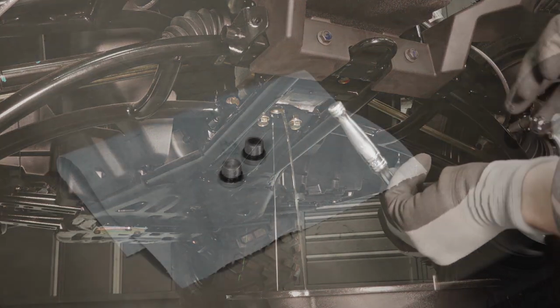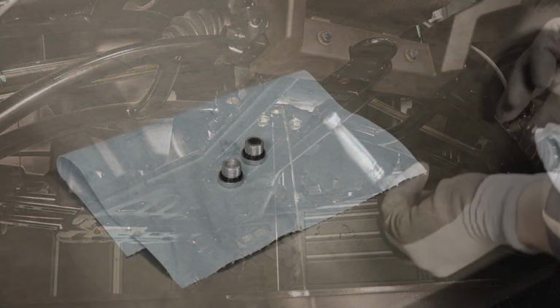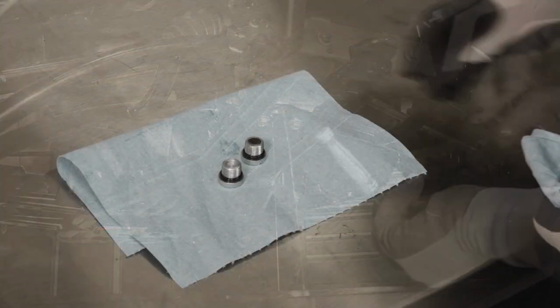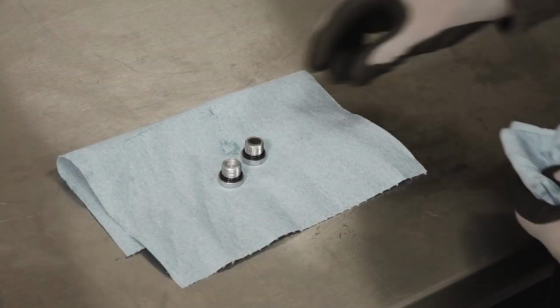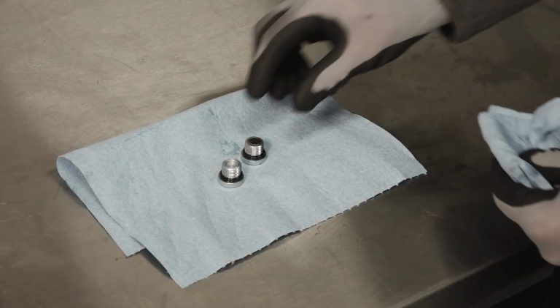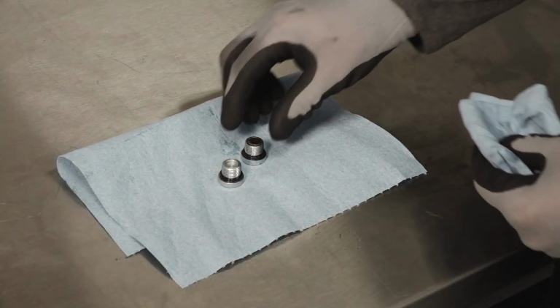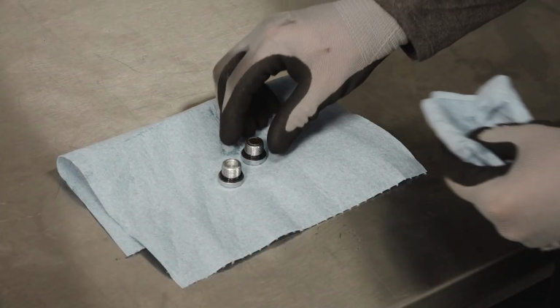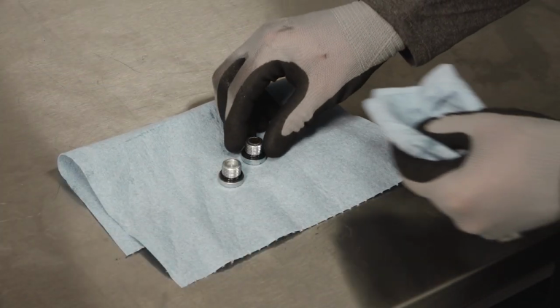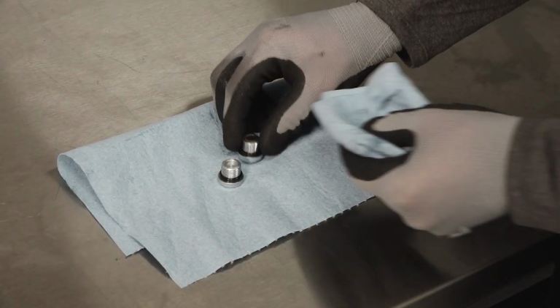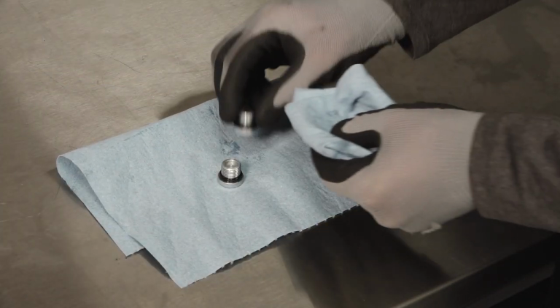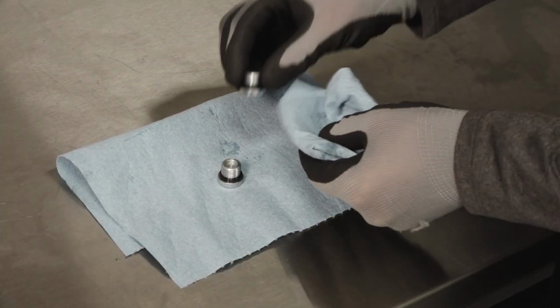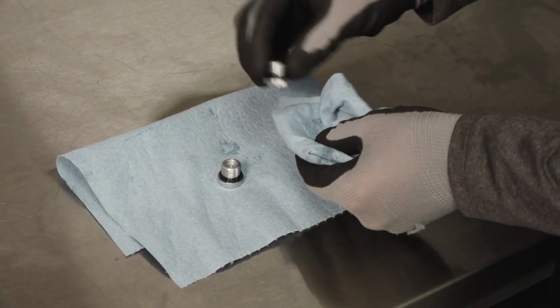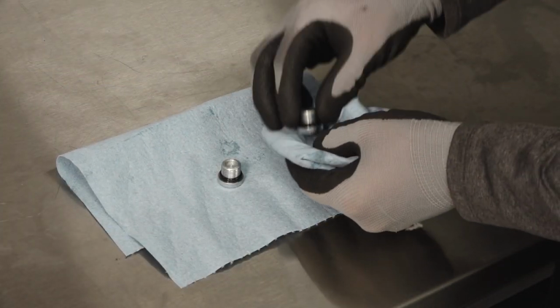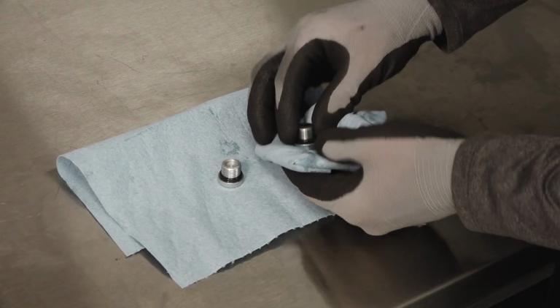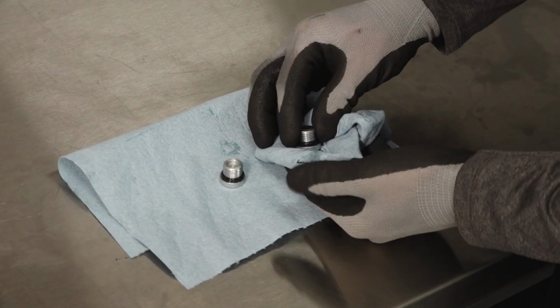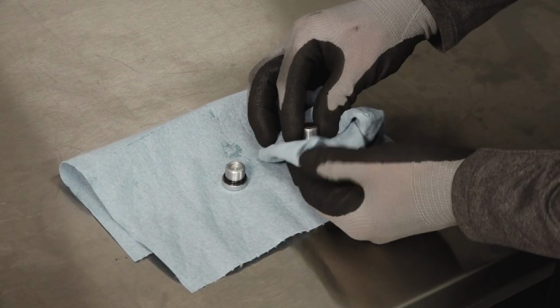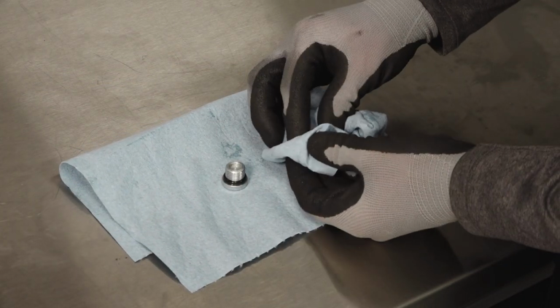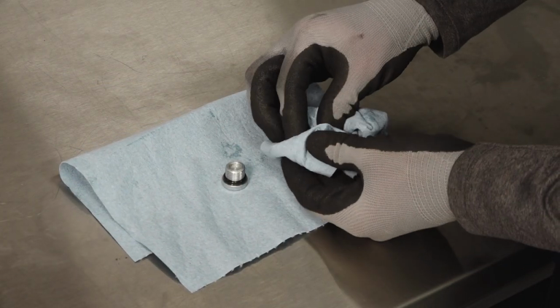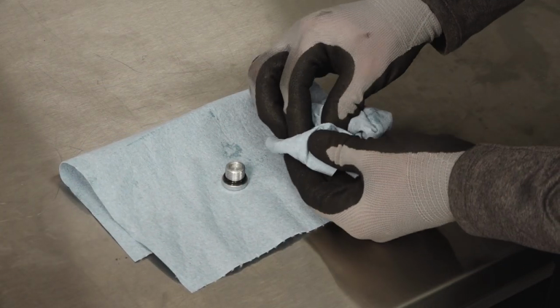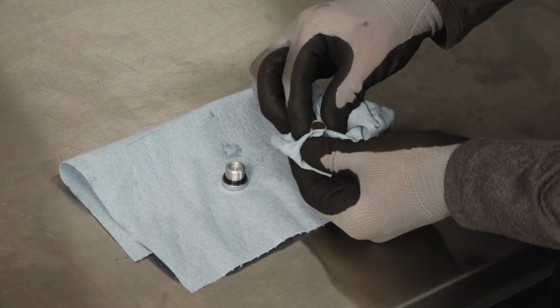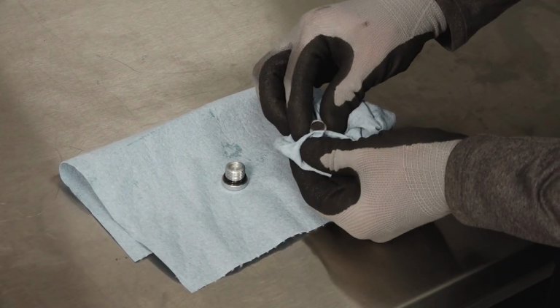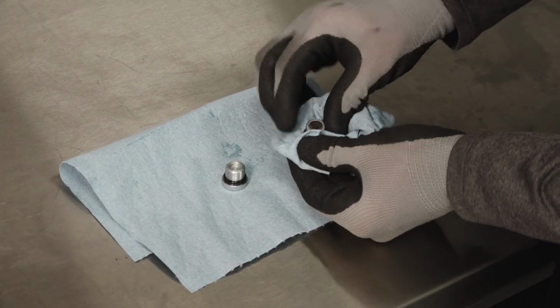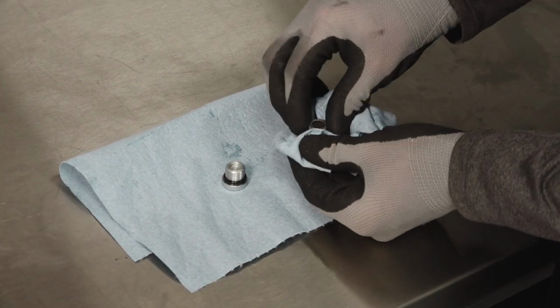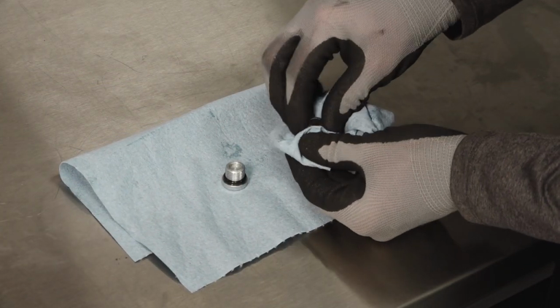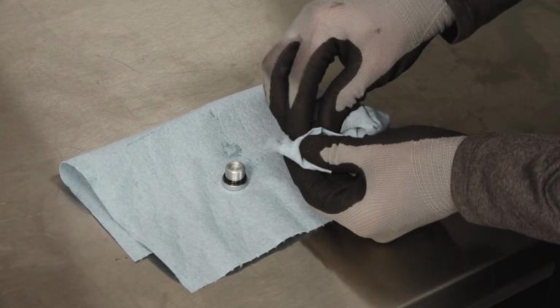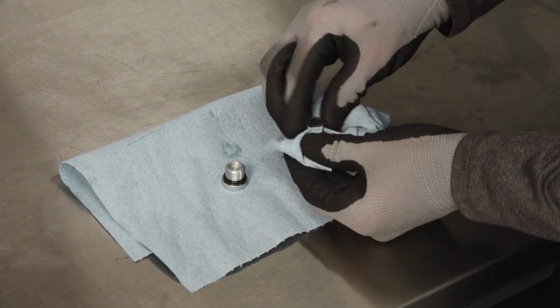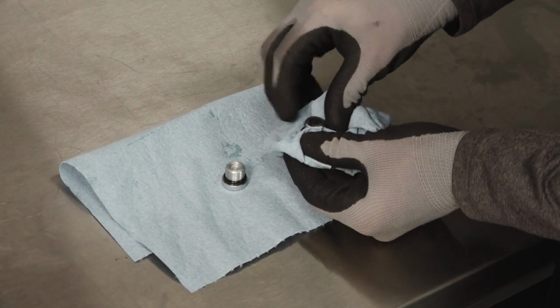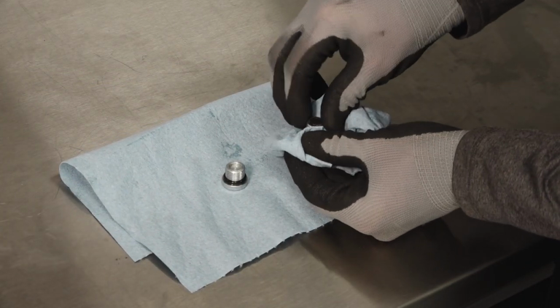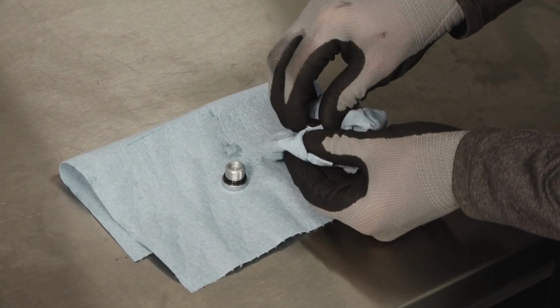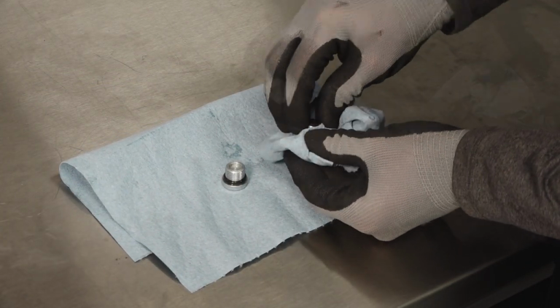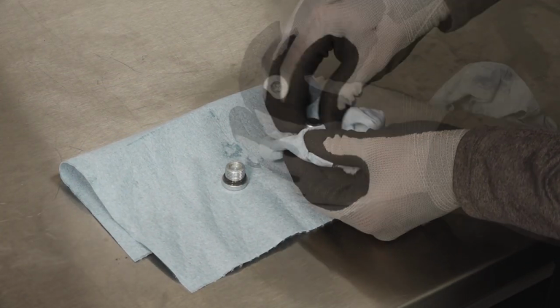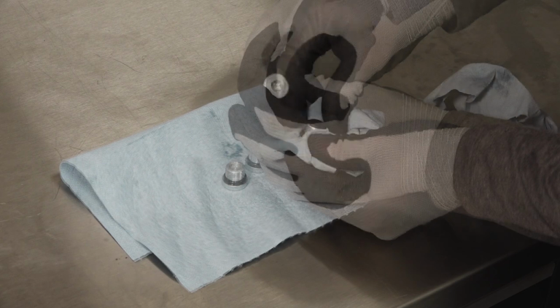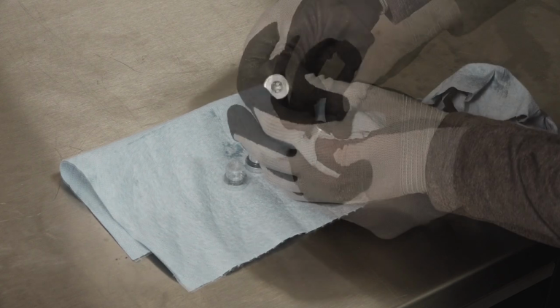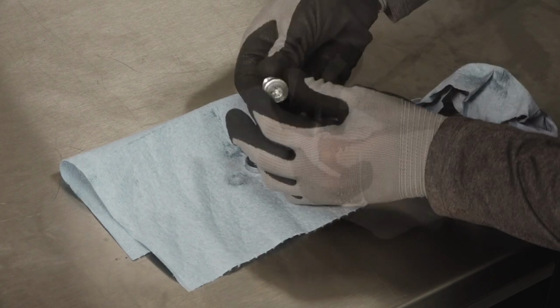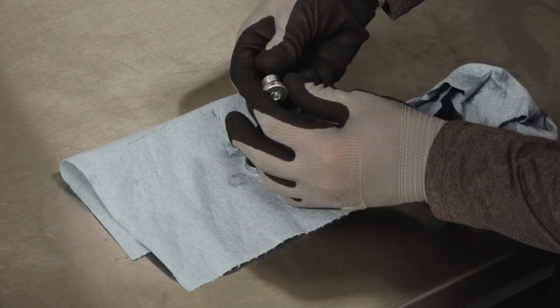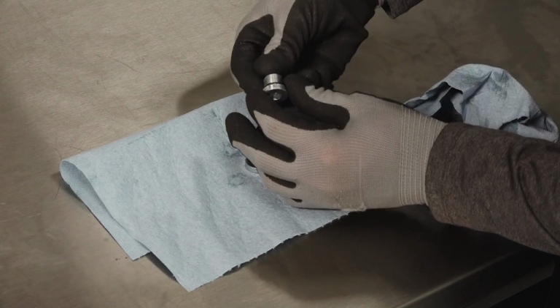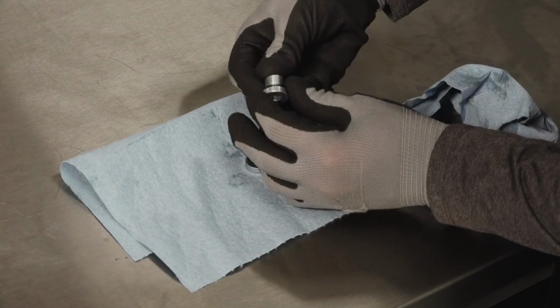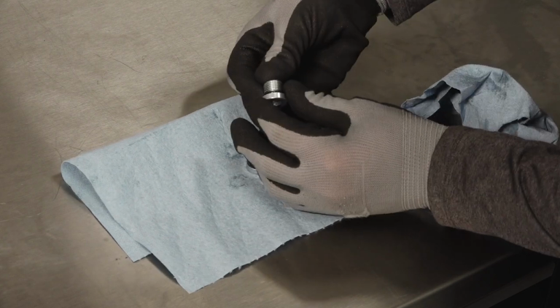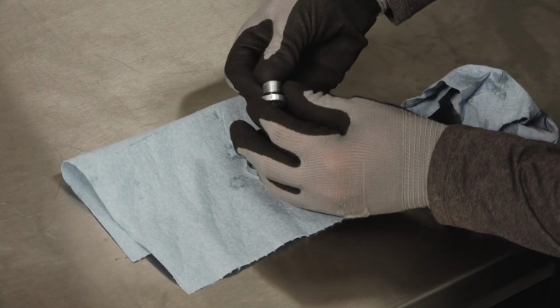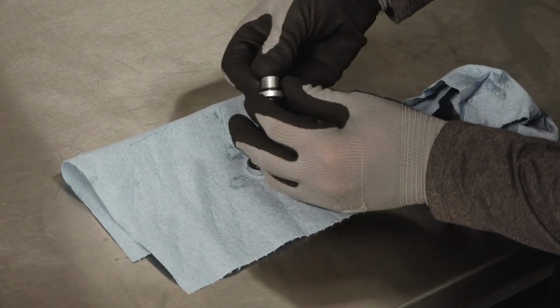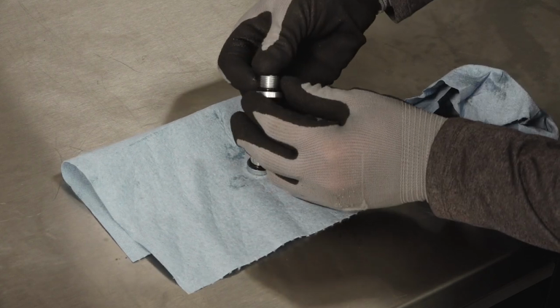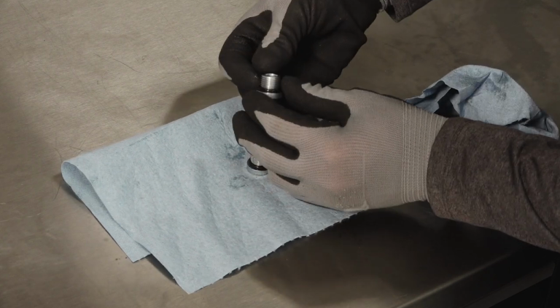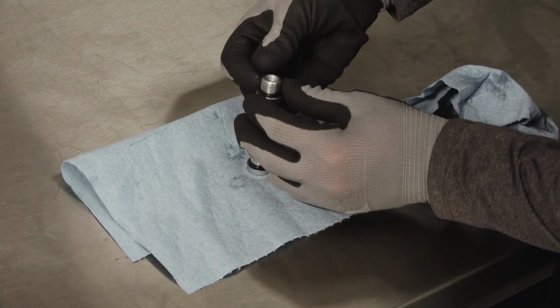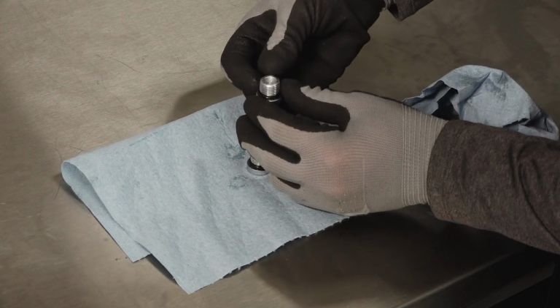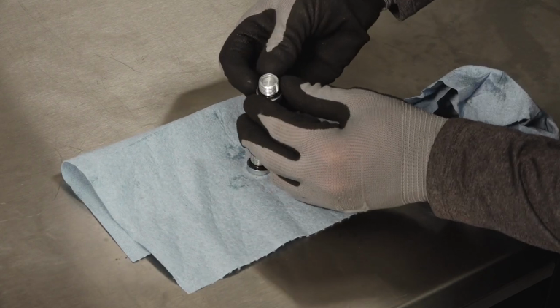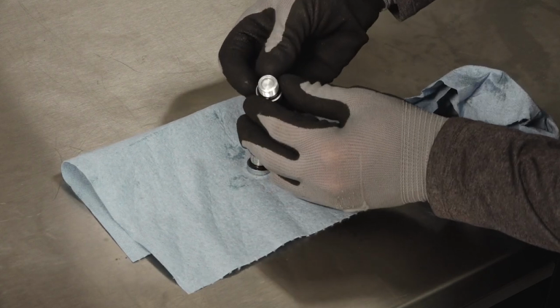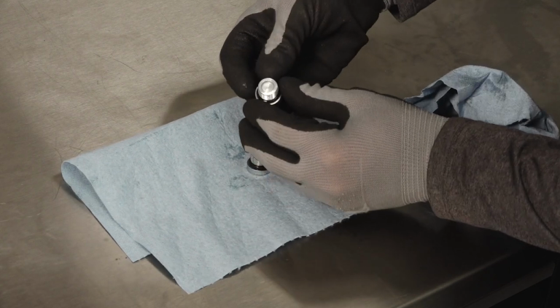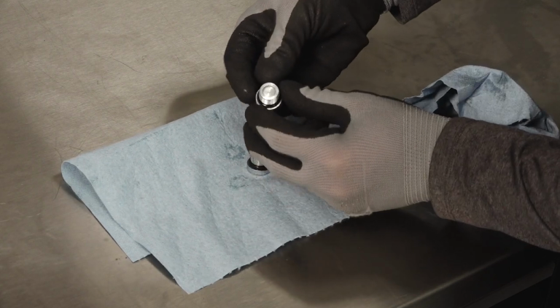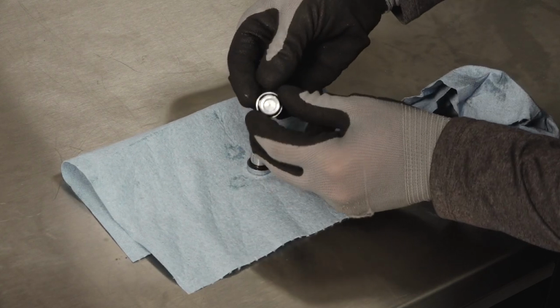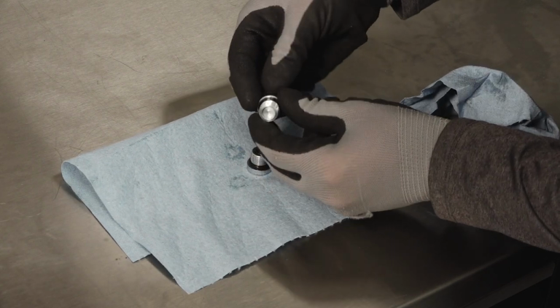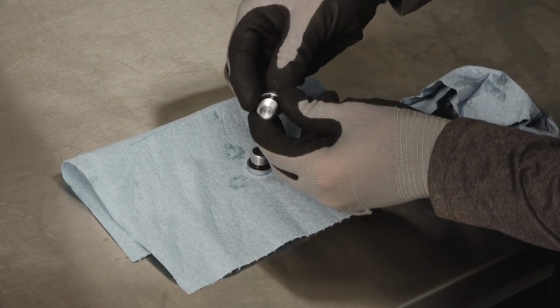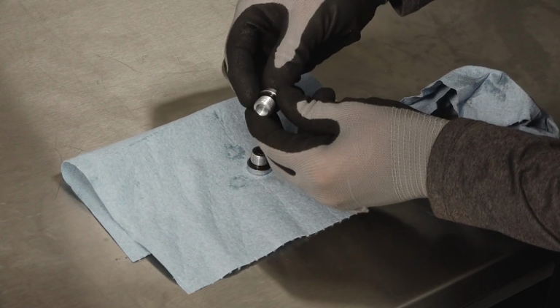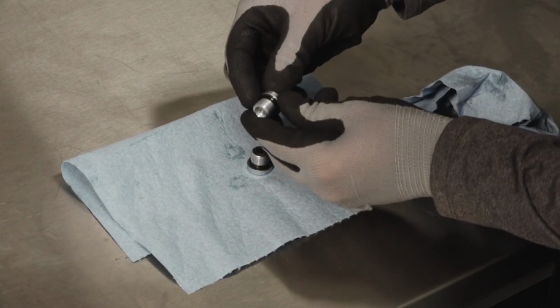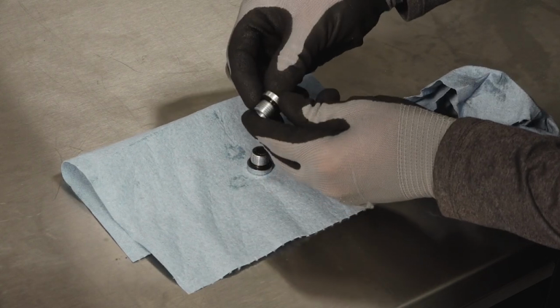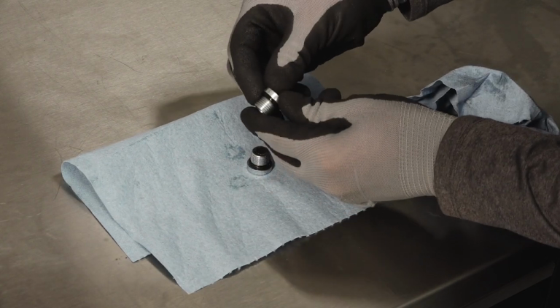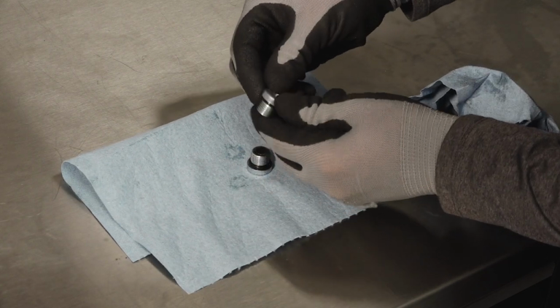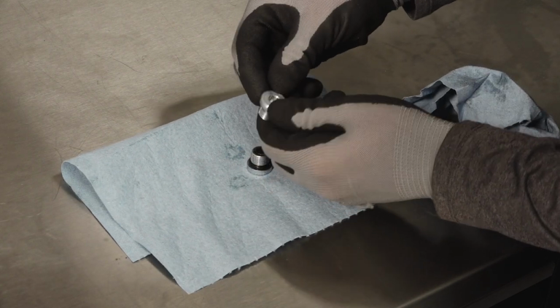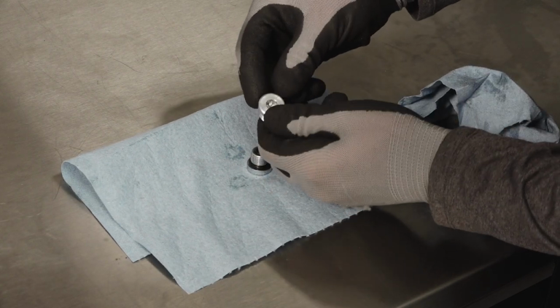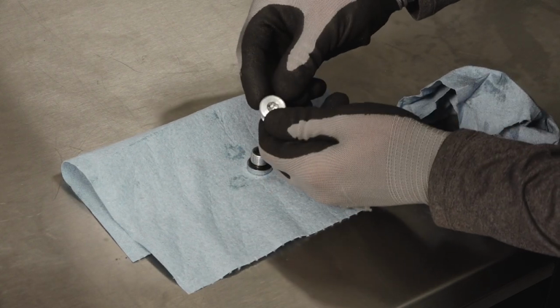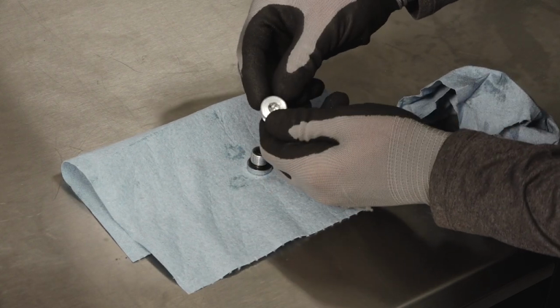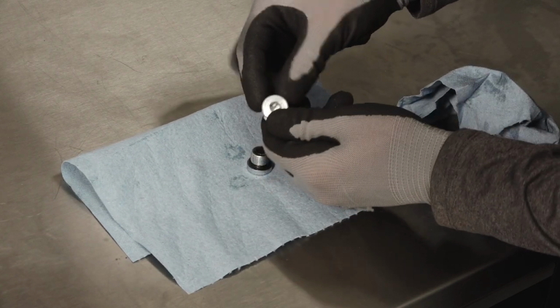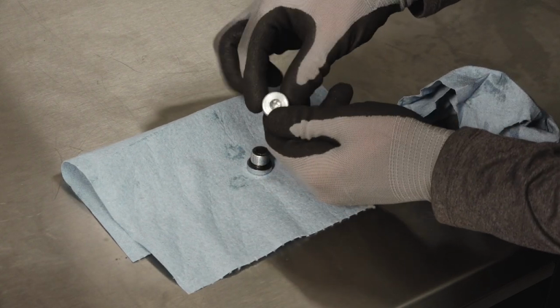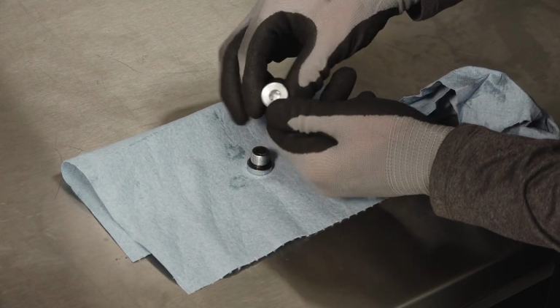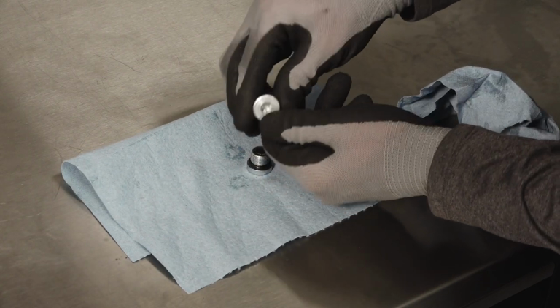Clean any dirt or debris from the fill and drain plugs. Inspect the O-rings on both plugs and replace if necessary.